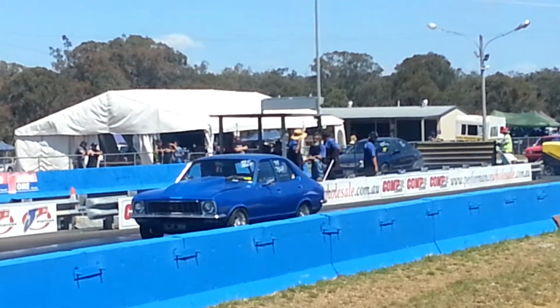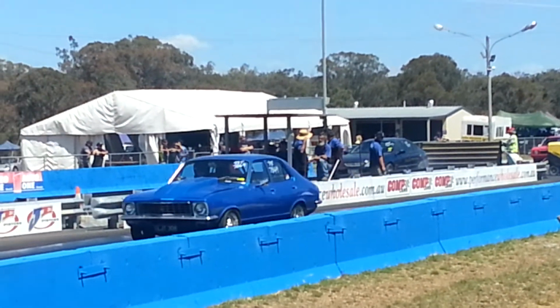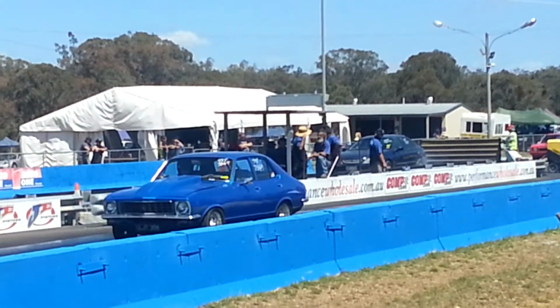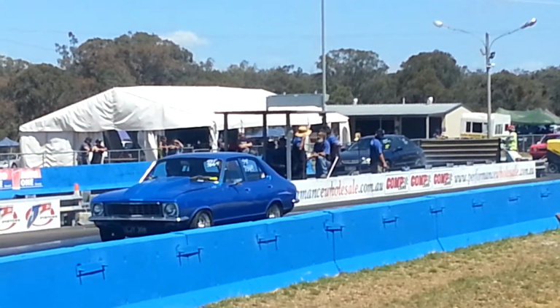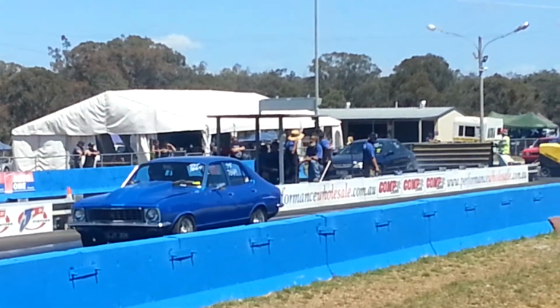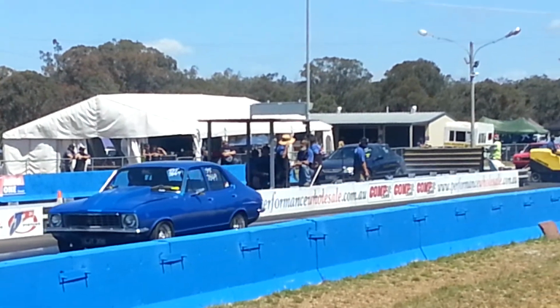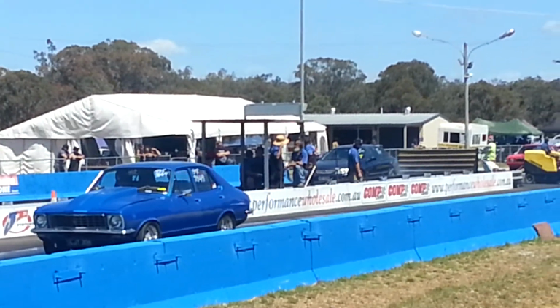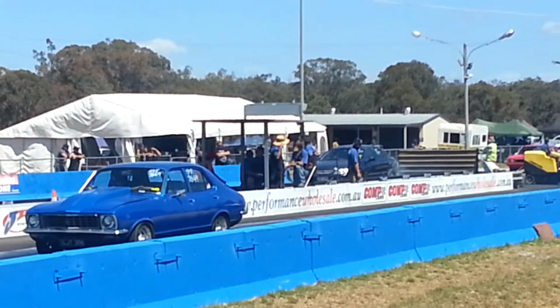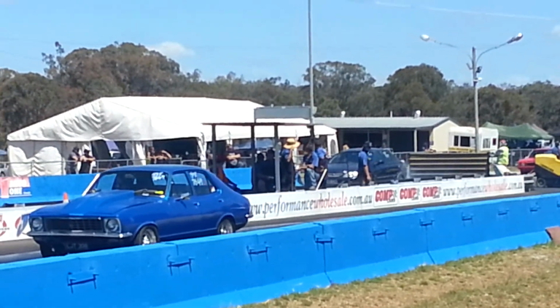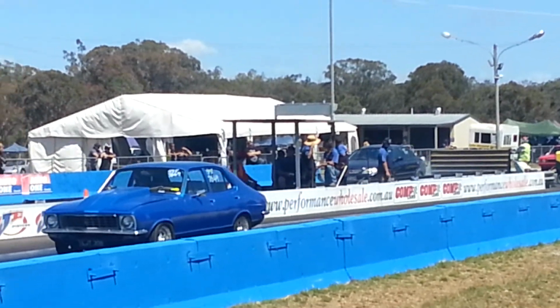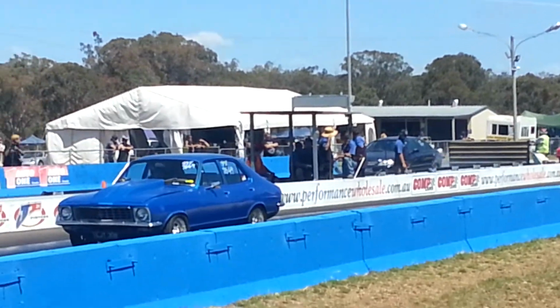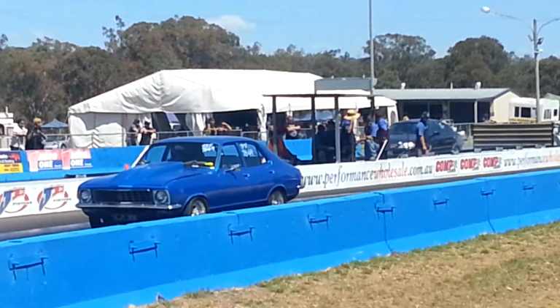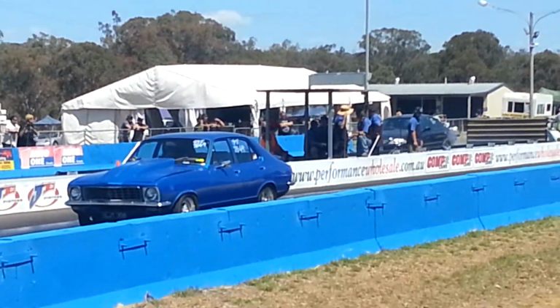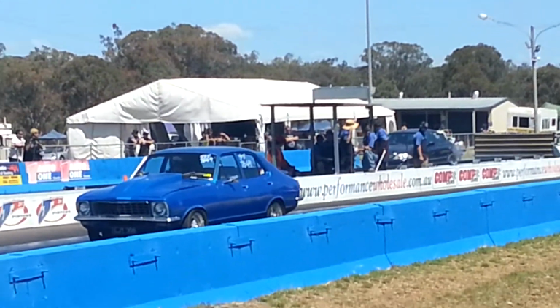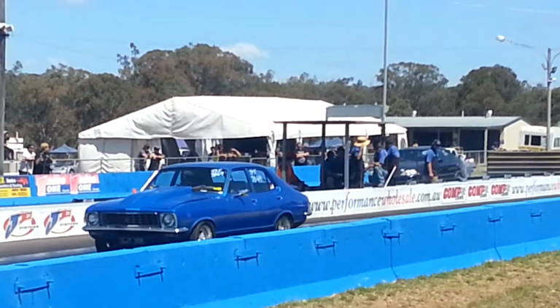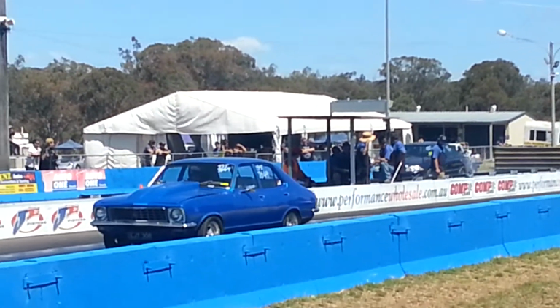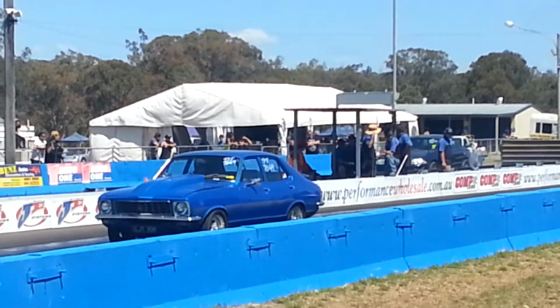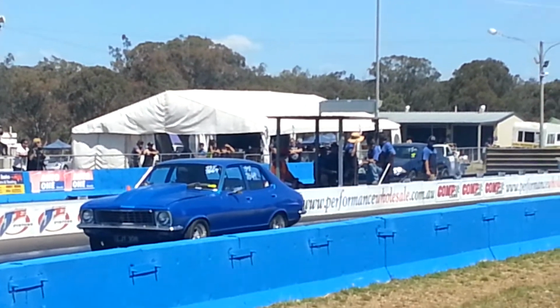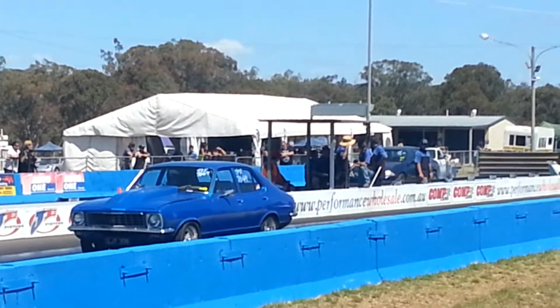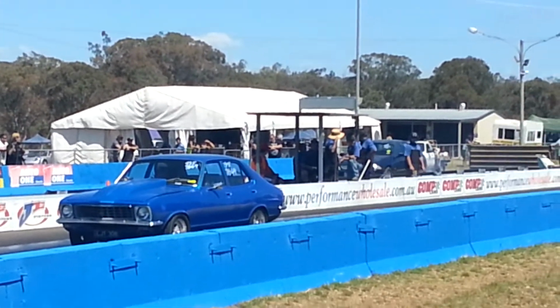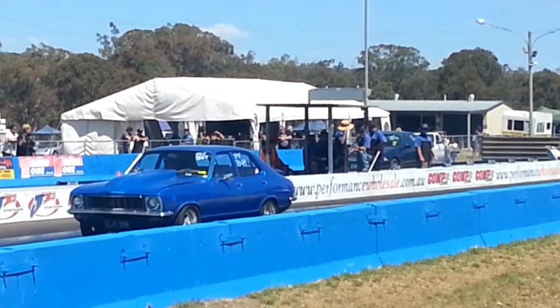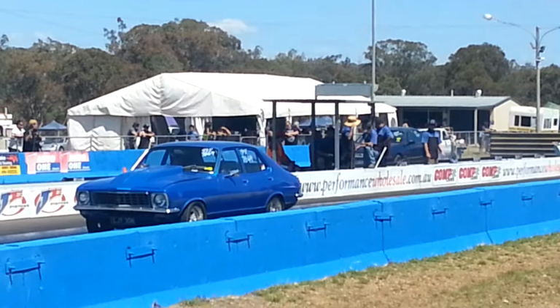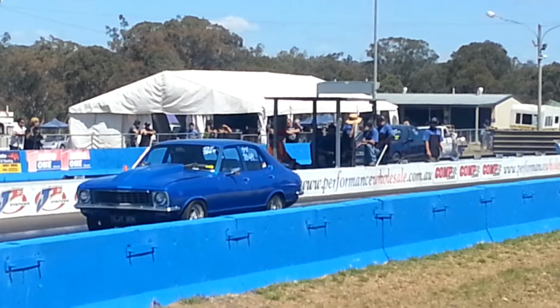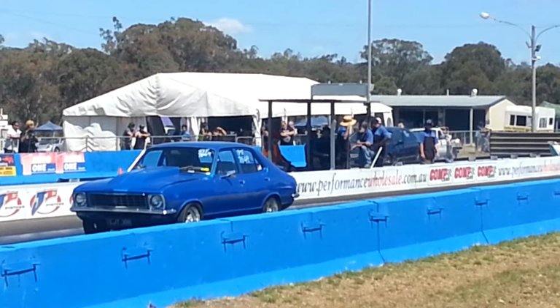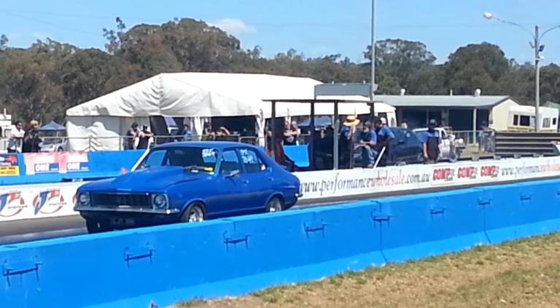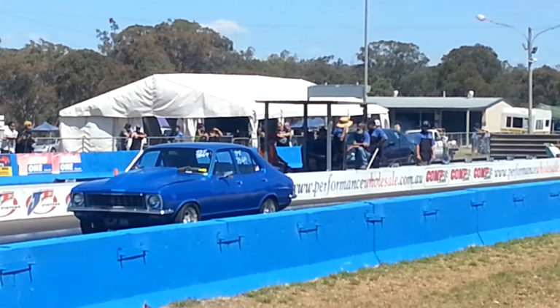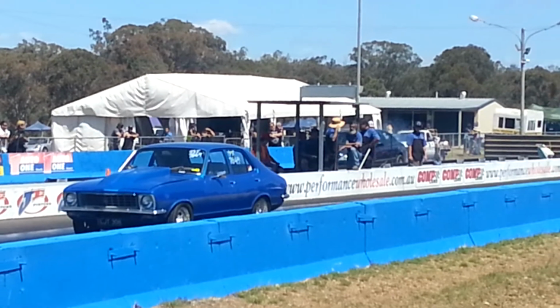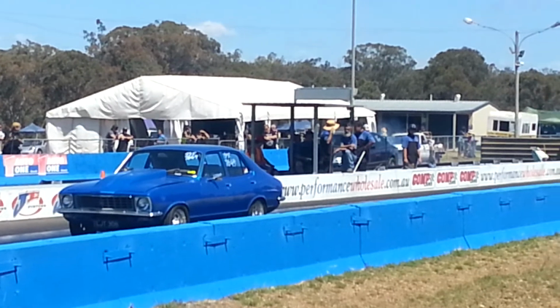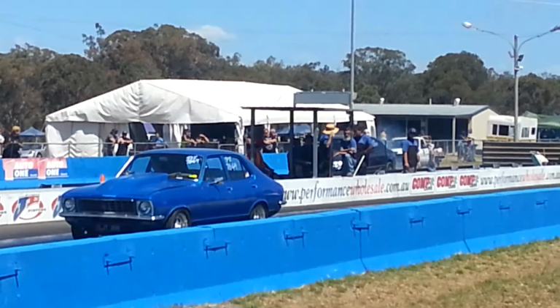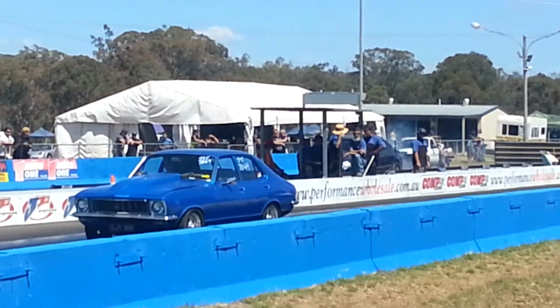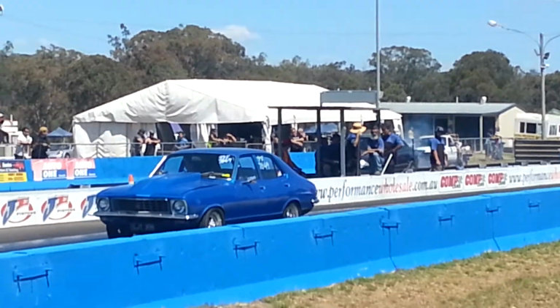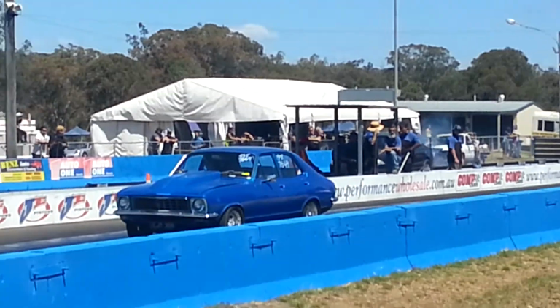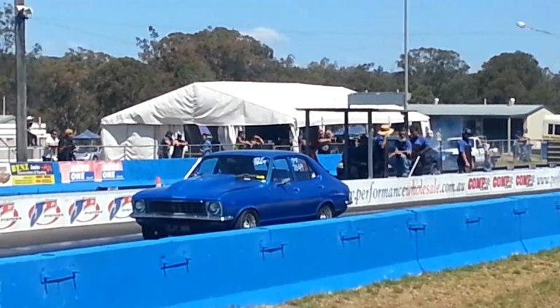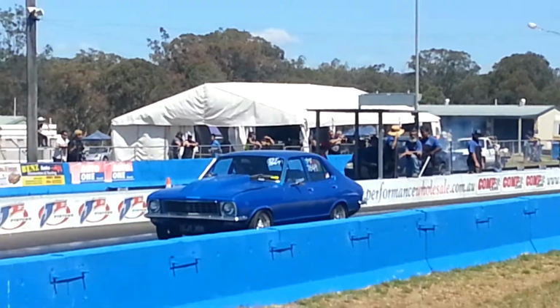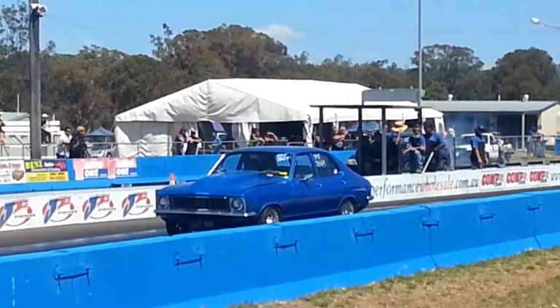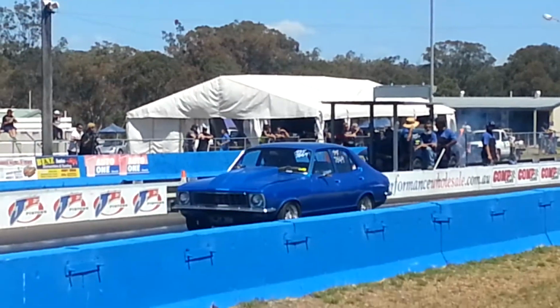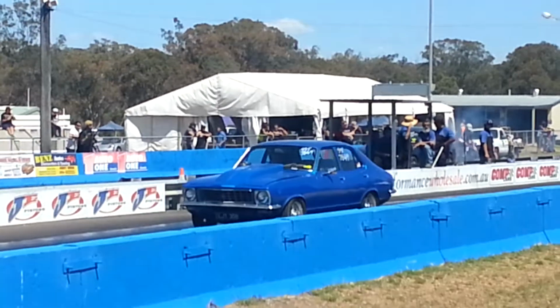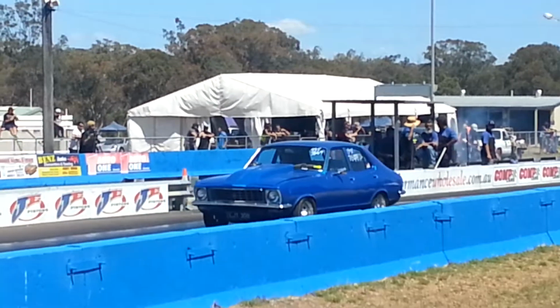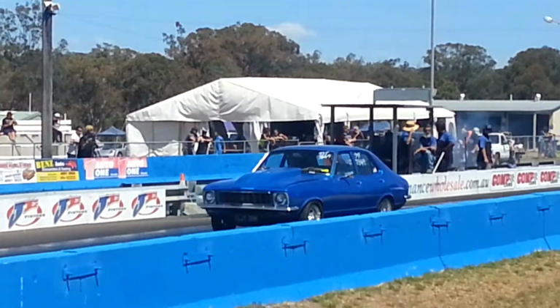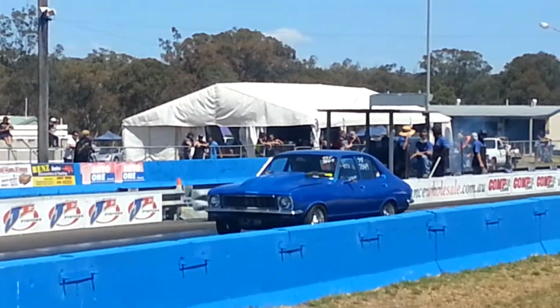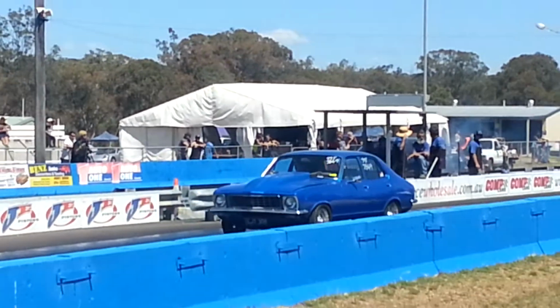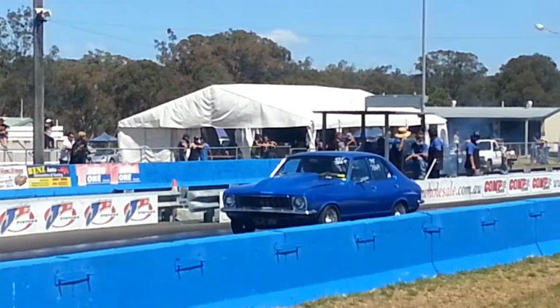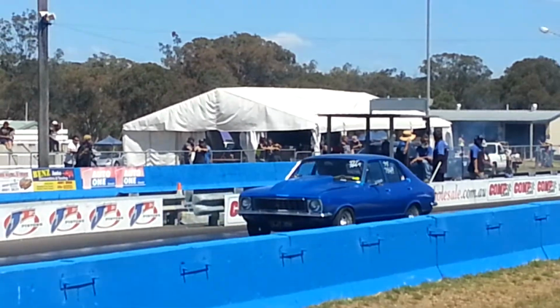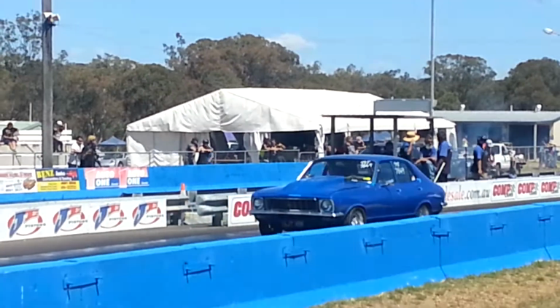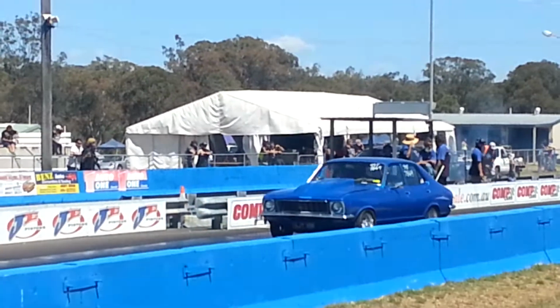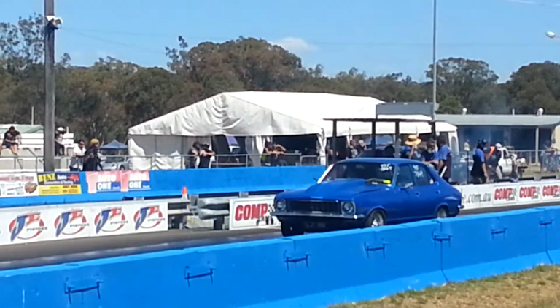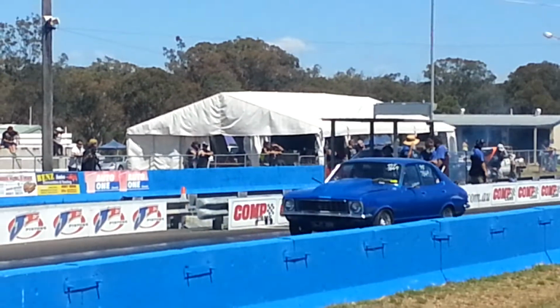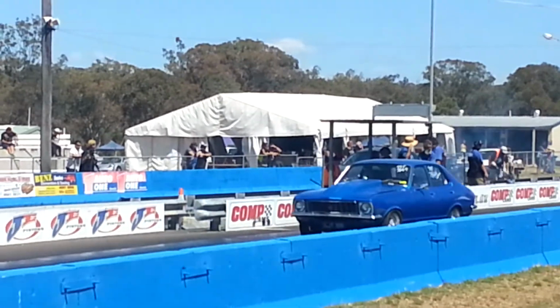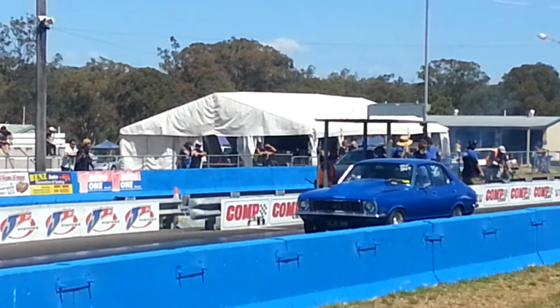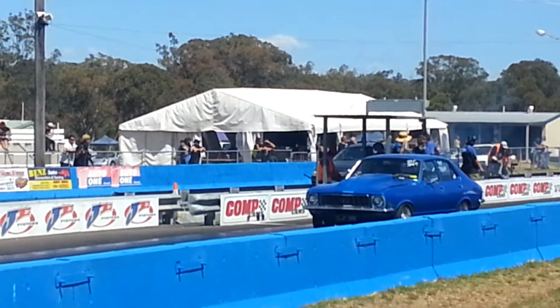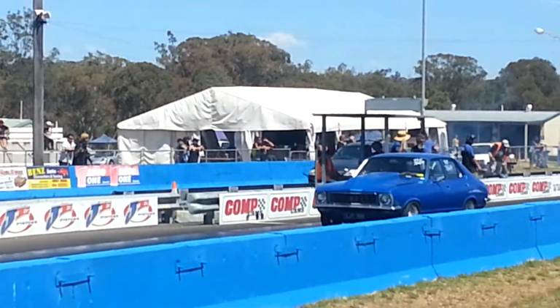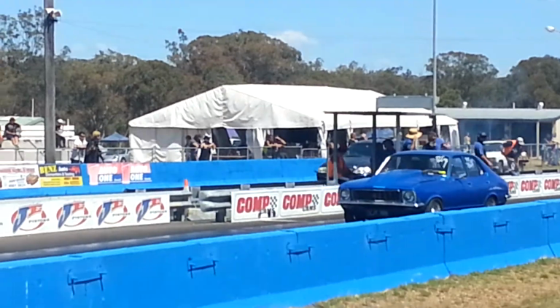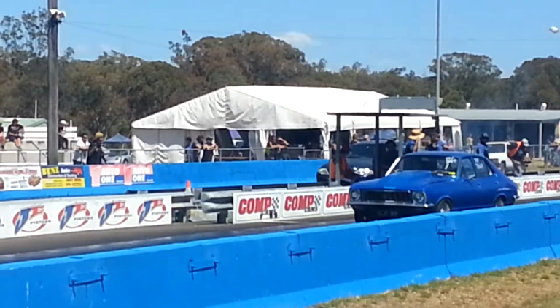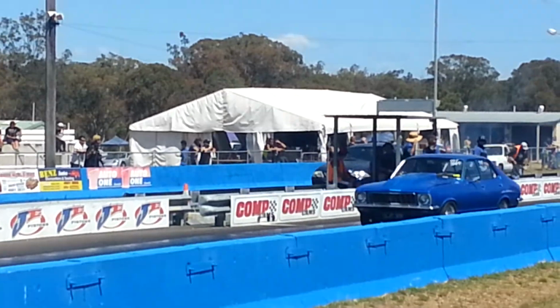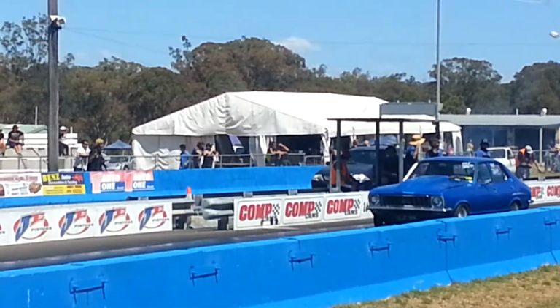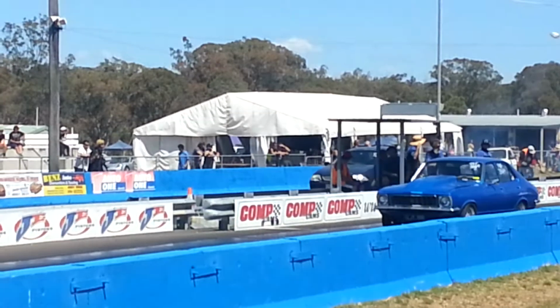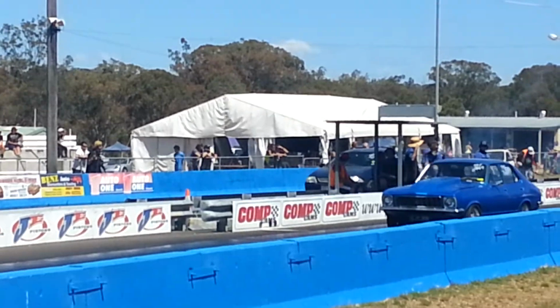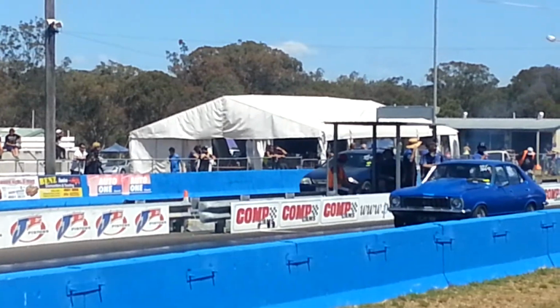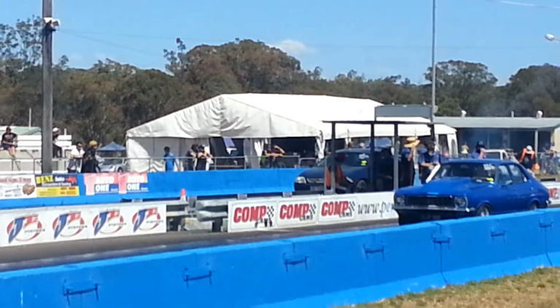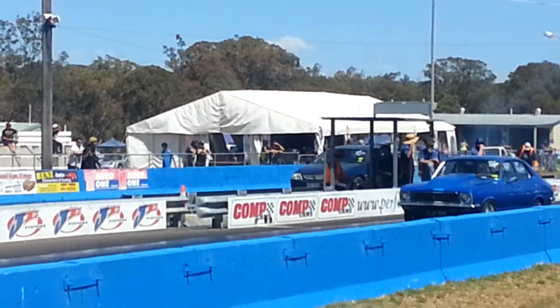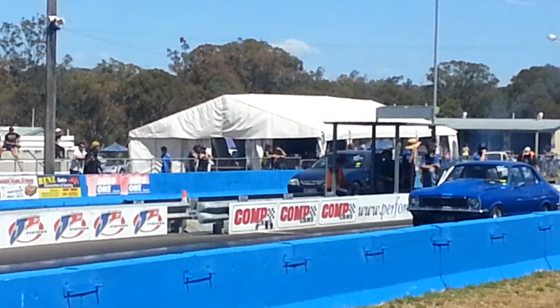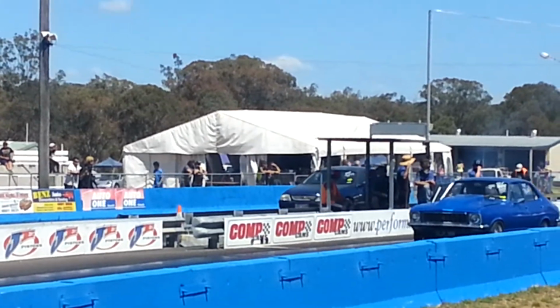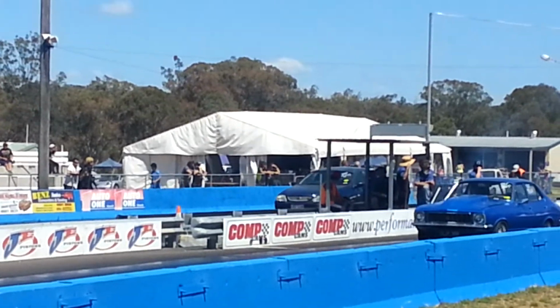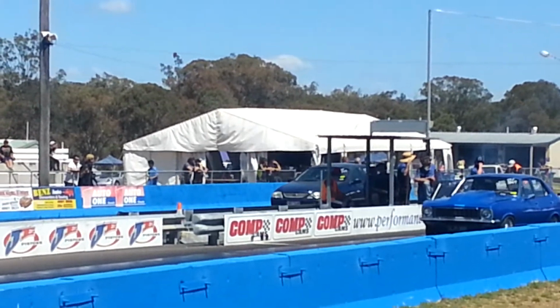He wins with that 7.79 on a 7.45 dial-in, so a bit of a dial-in win, and it was enough for the win thanks to the red light from LPO.